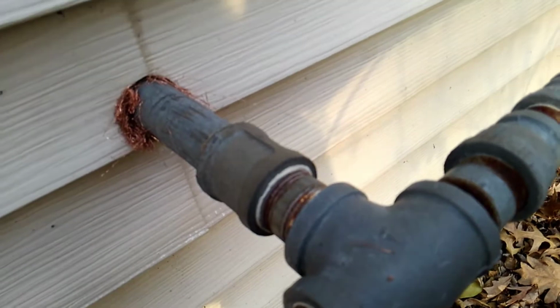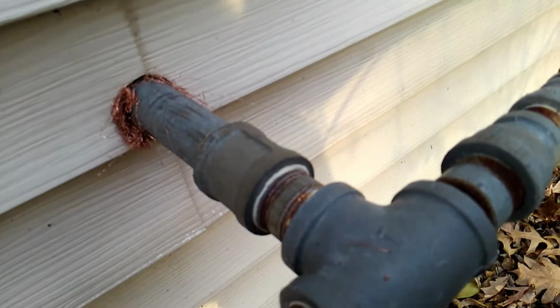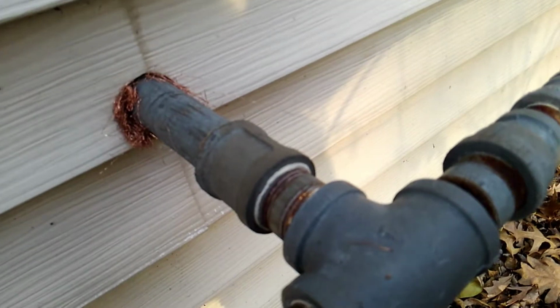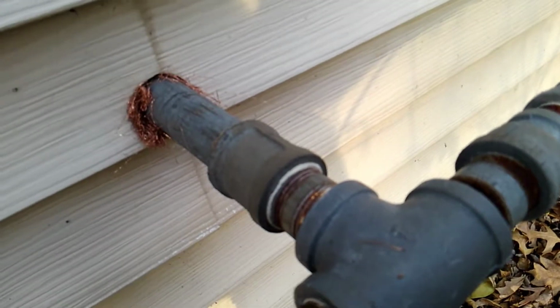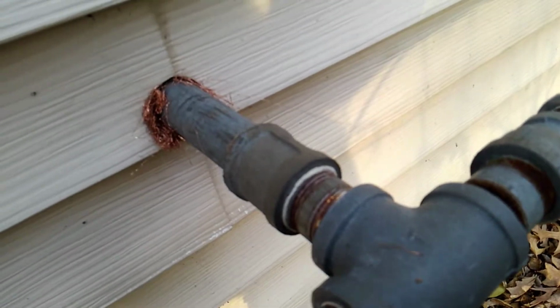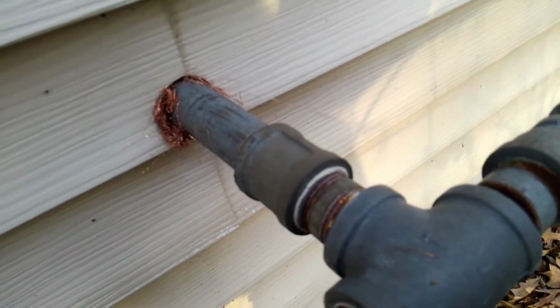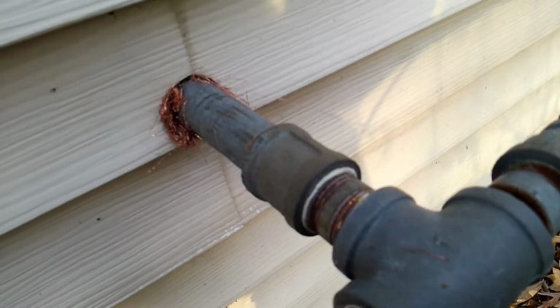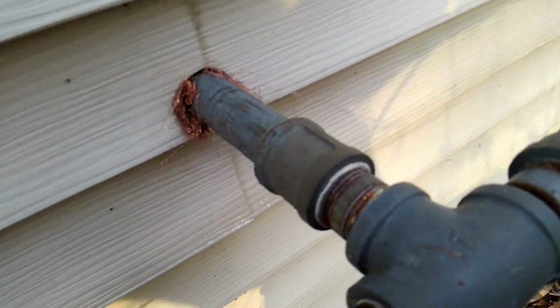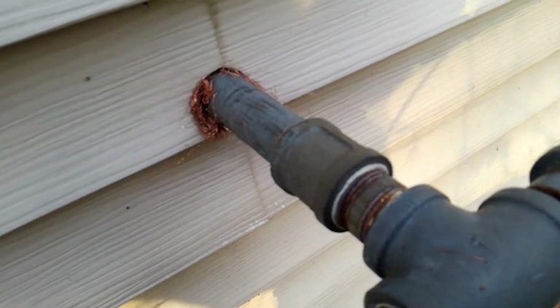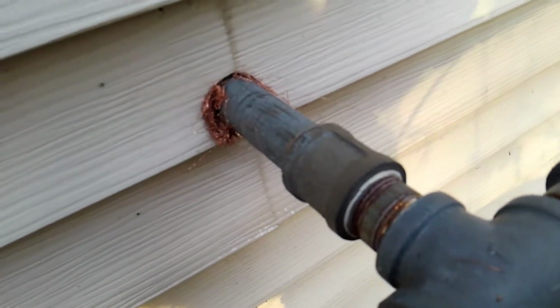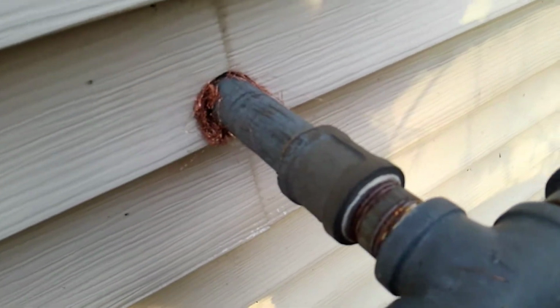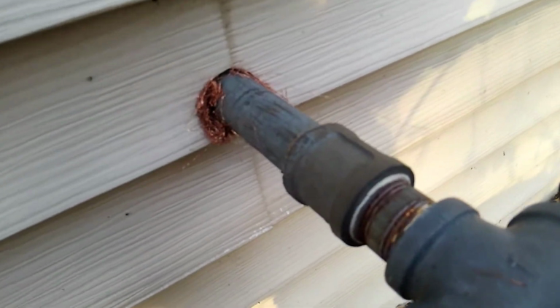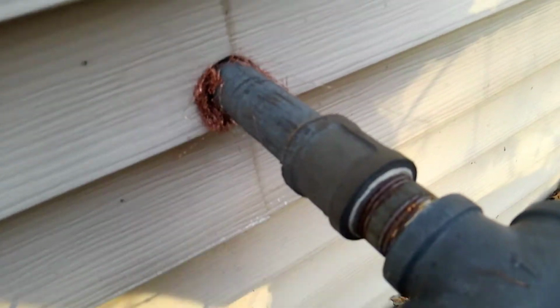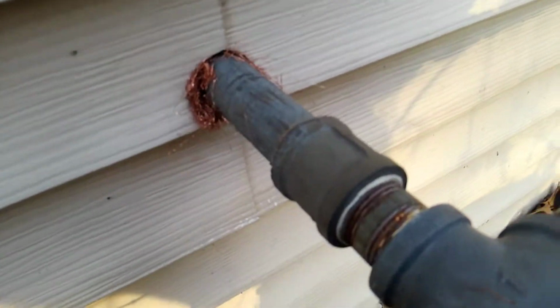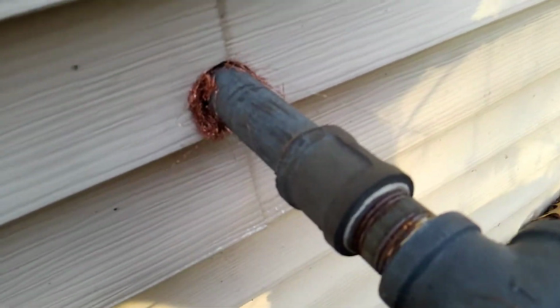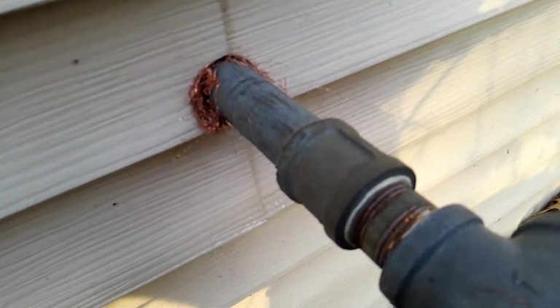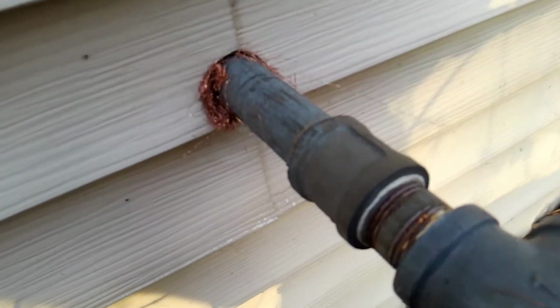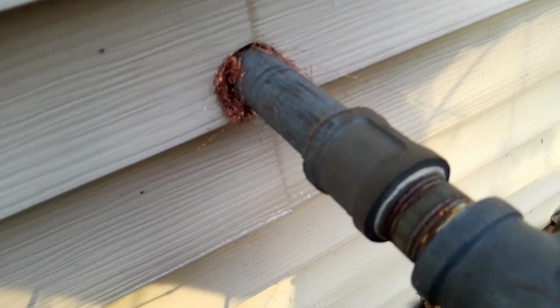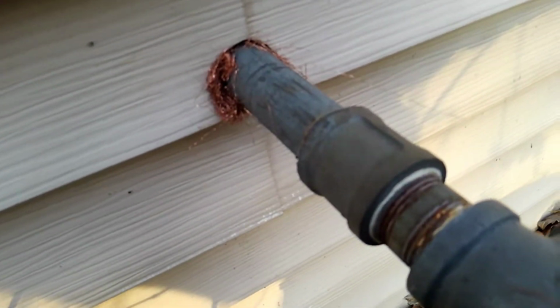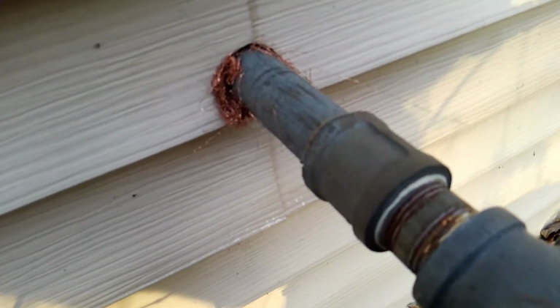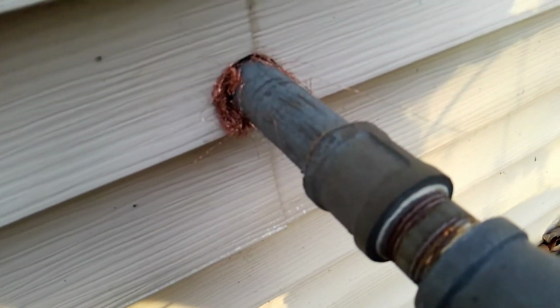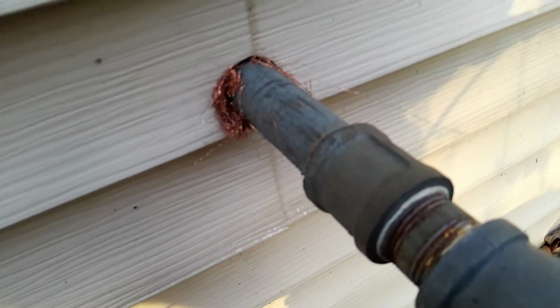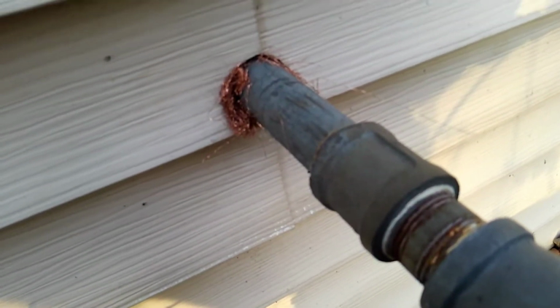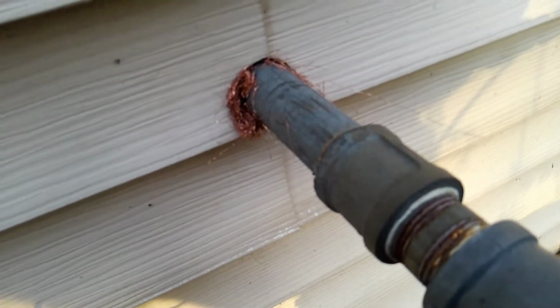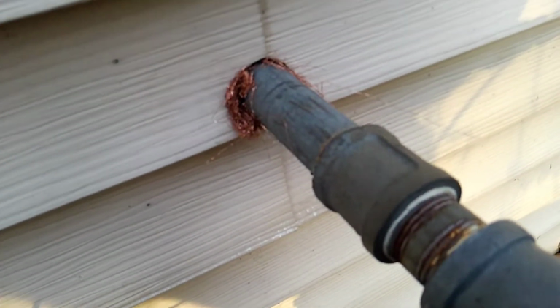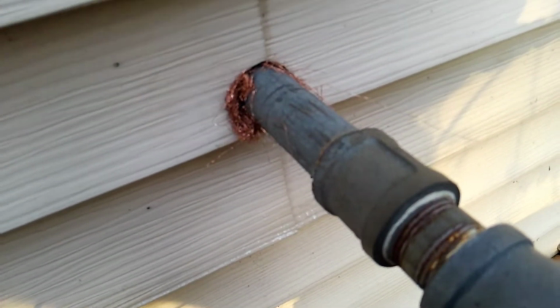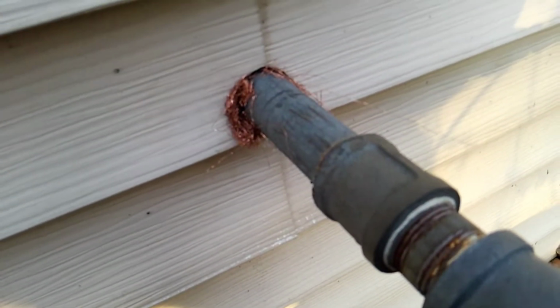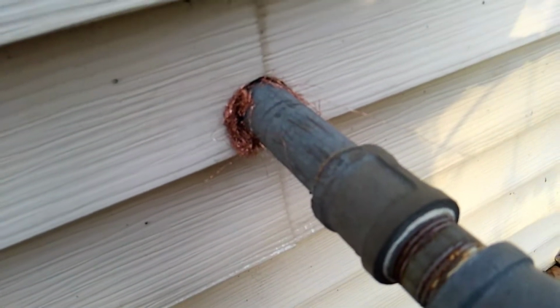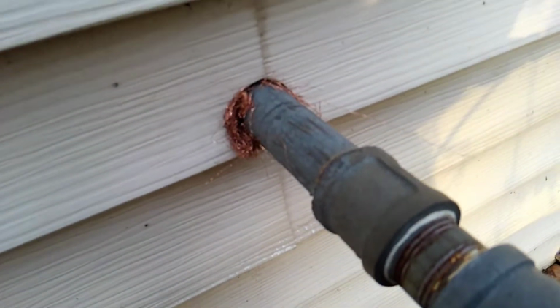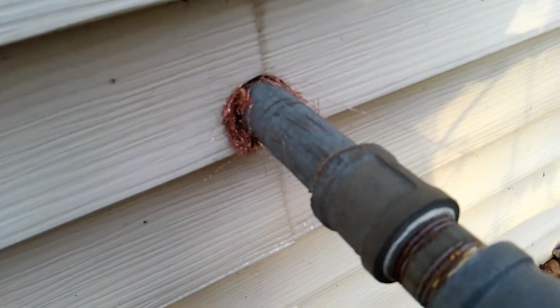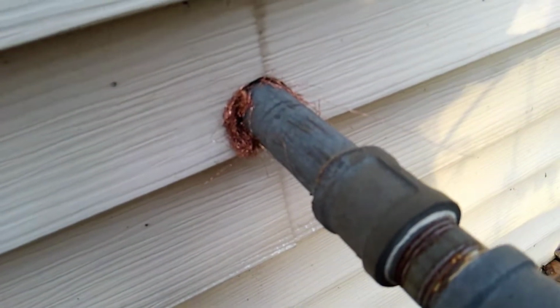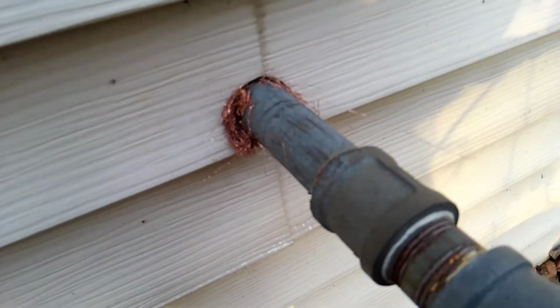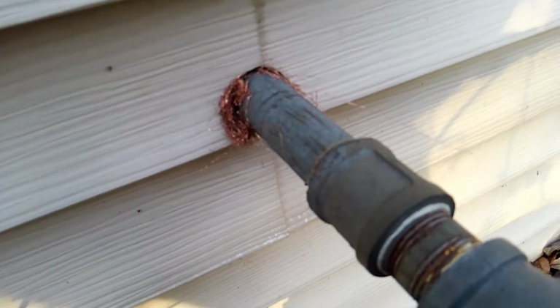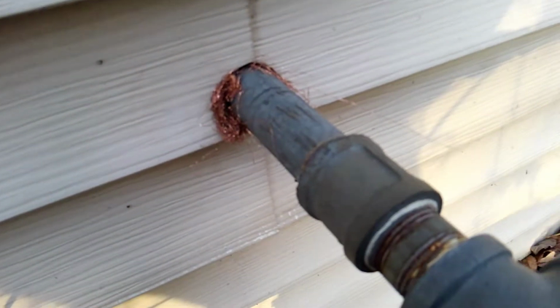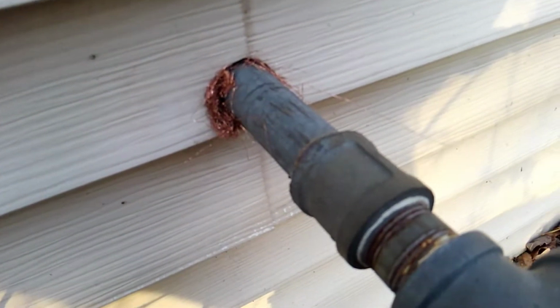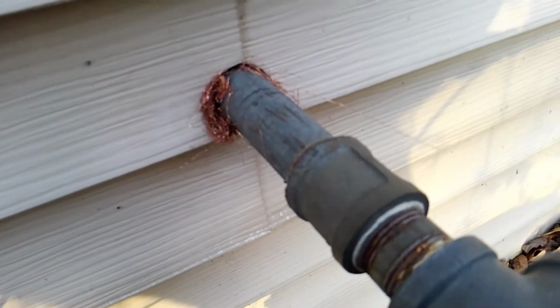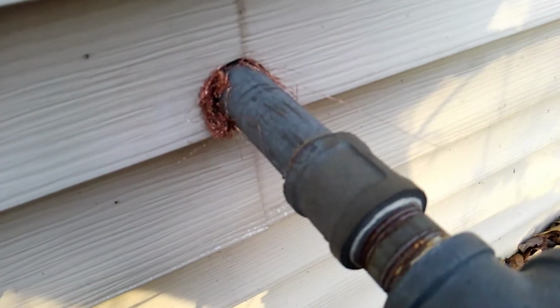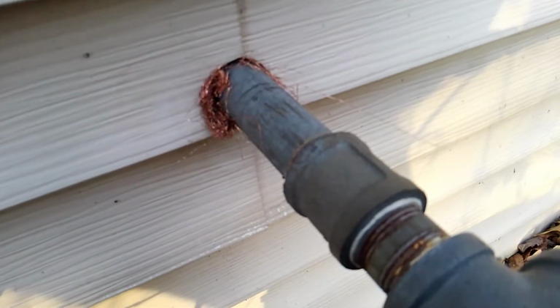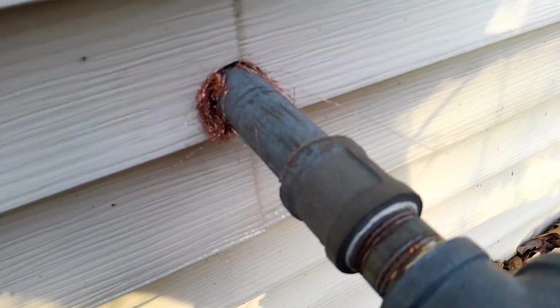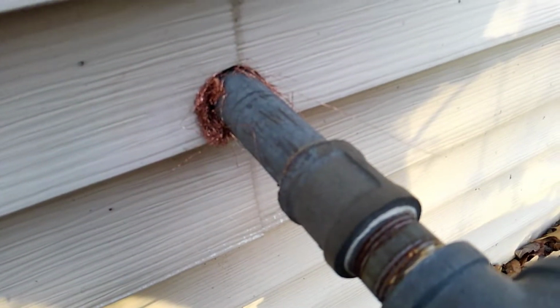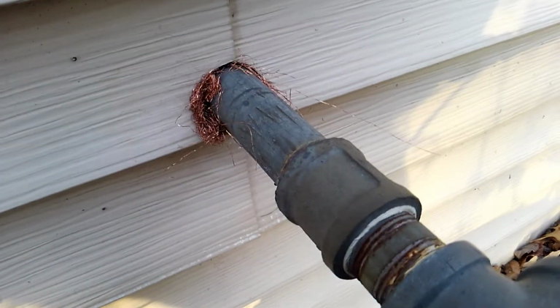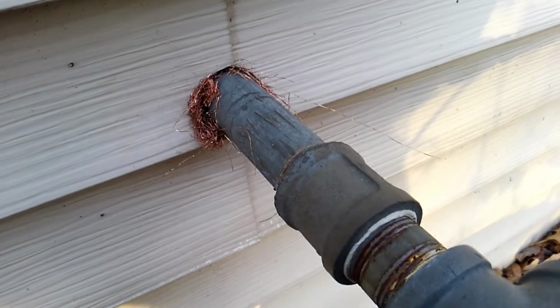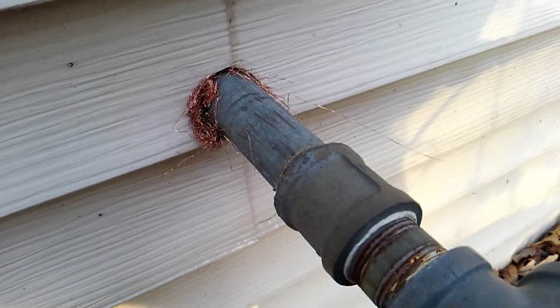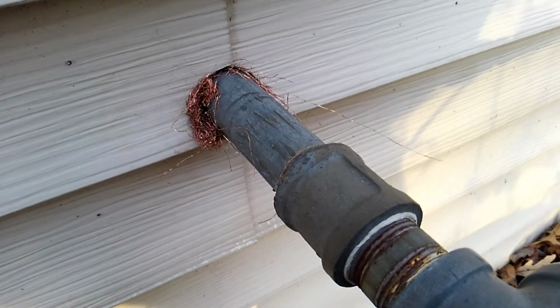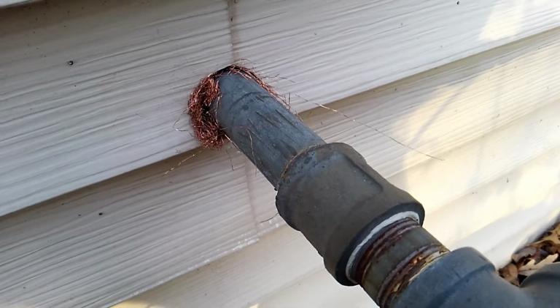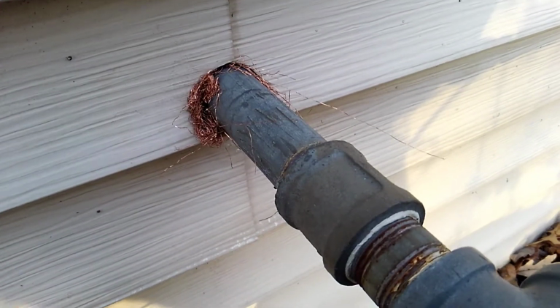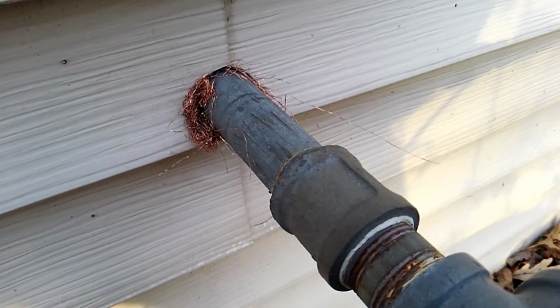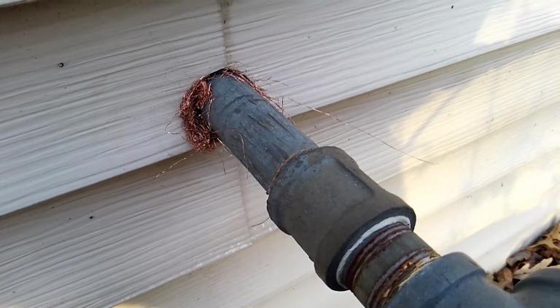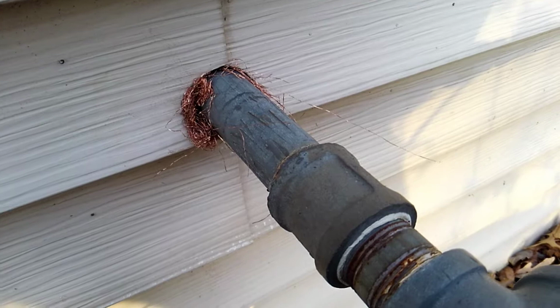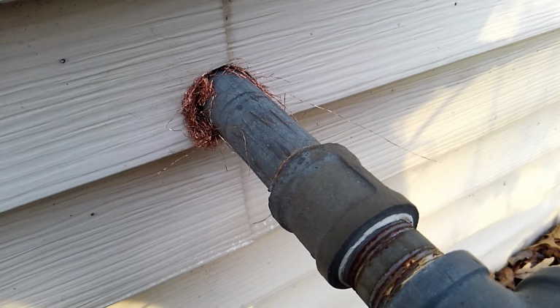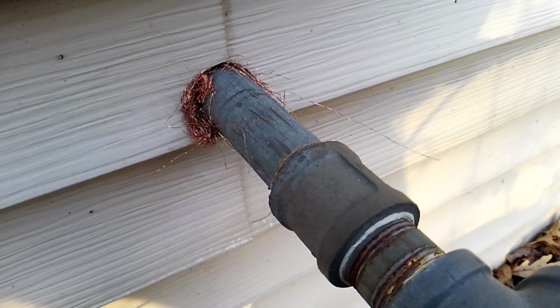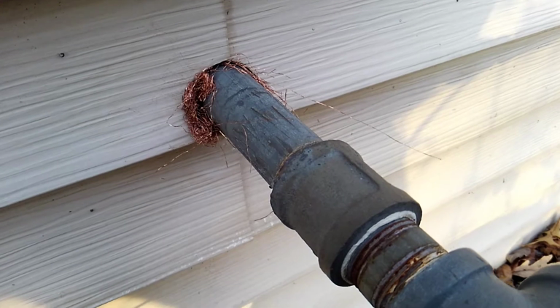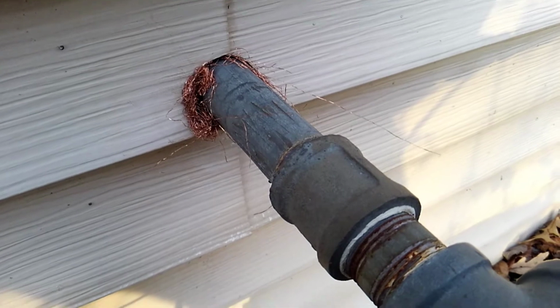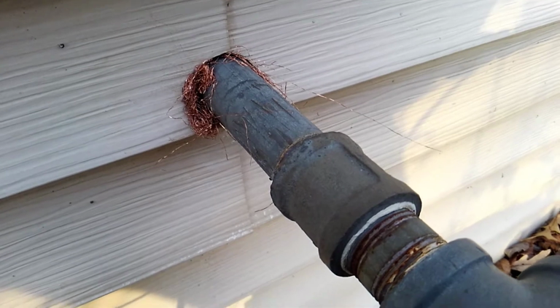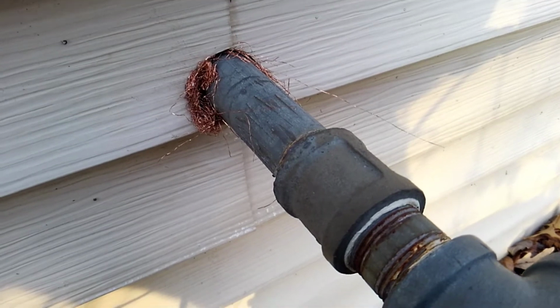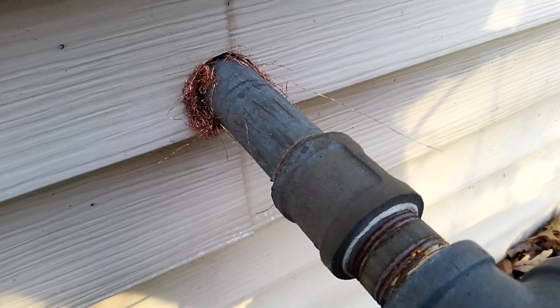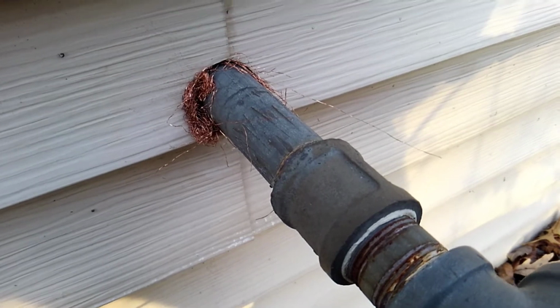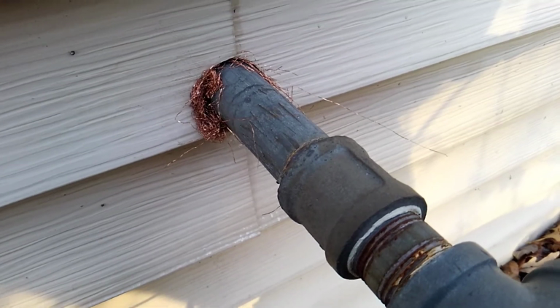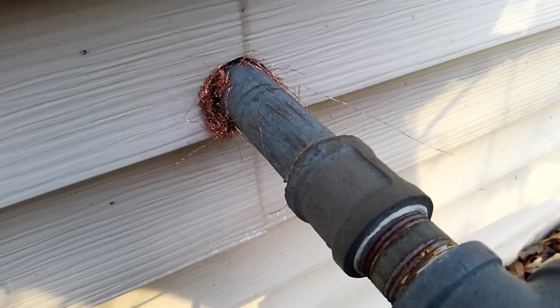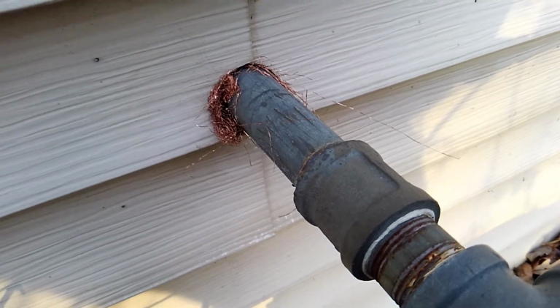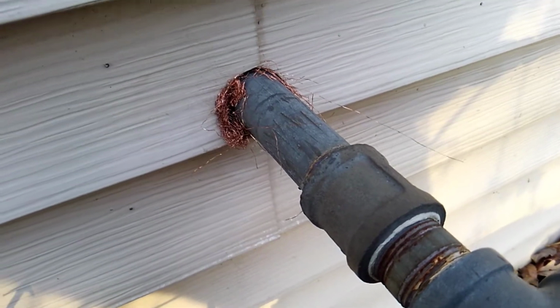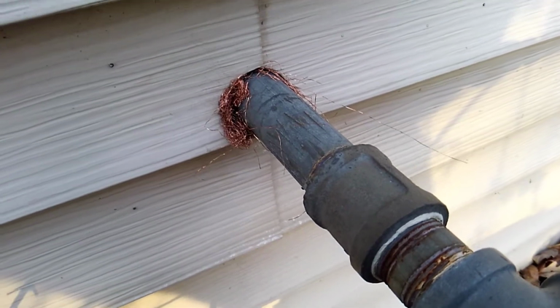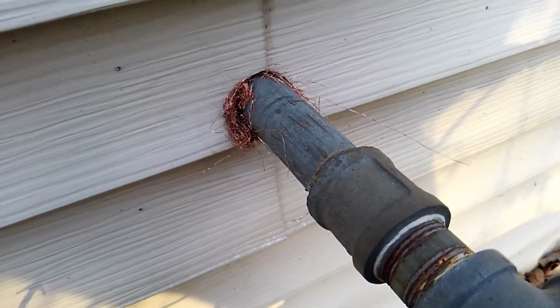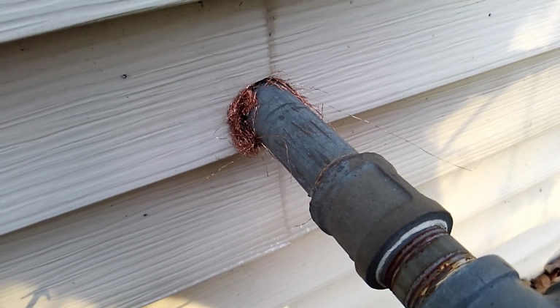And lastly here, we sealed around this gas line, so this homeowner will not be experiencing any more unwanted mice.